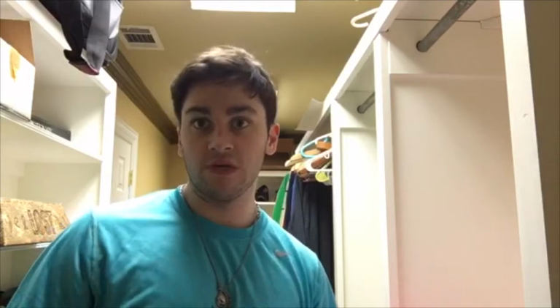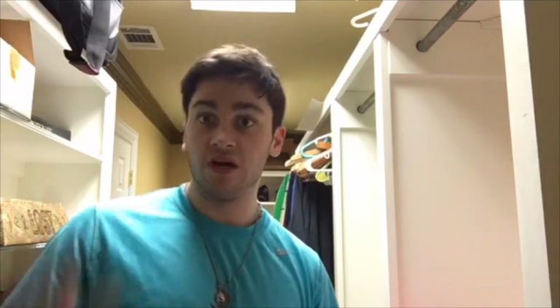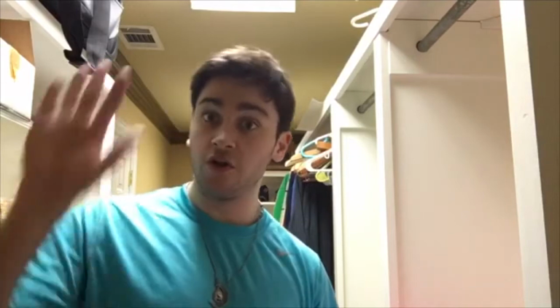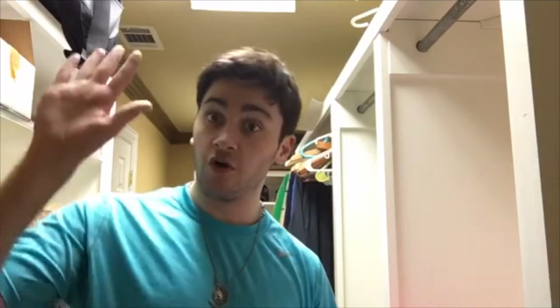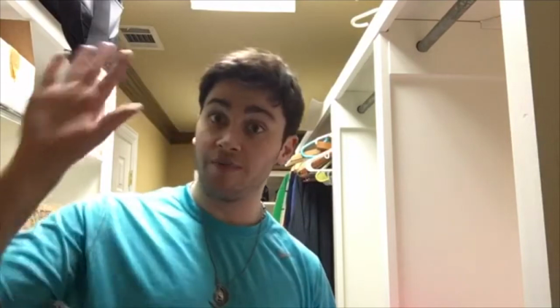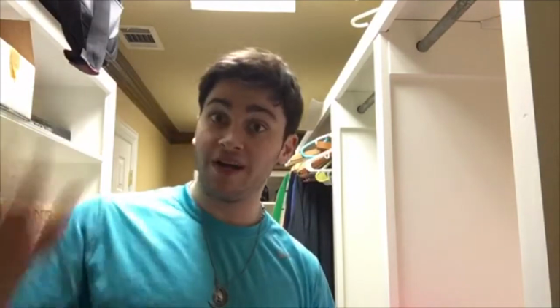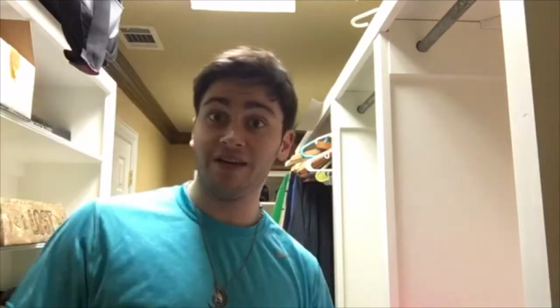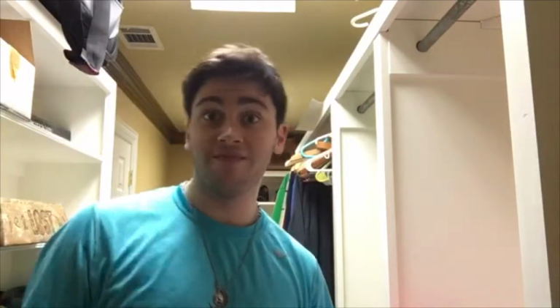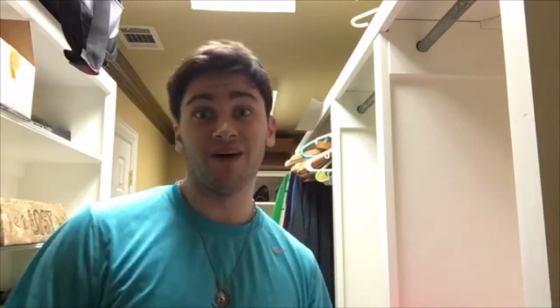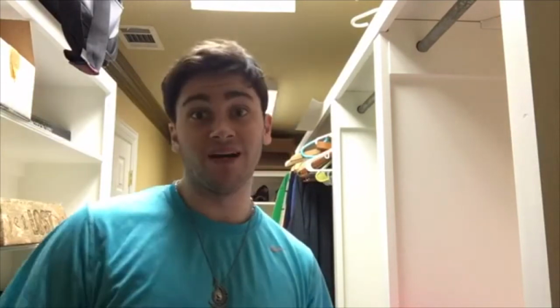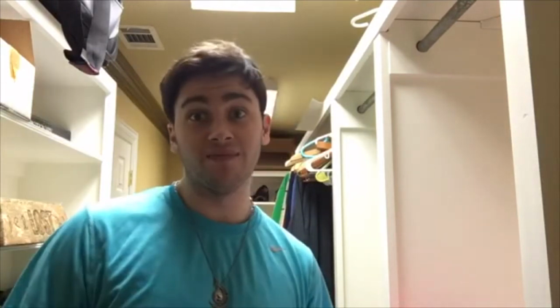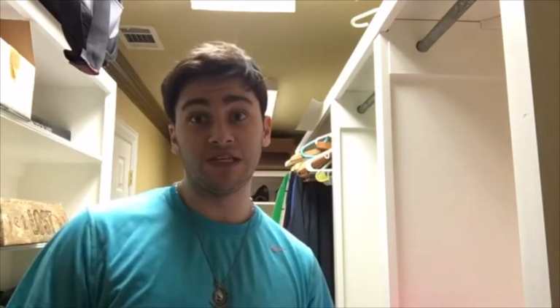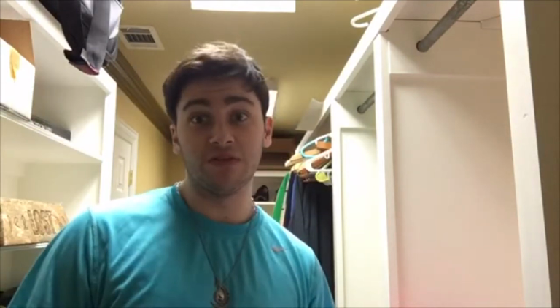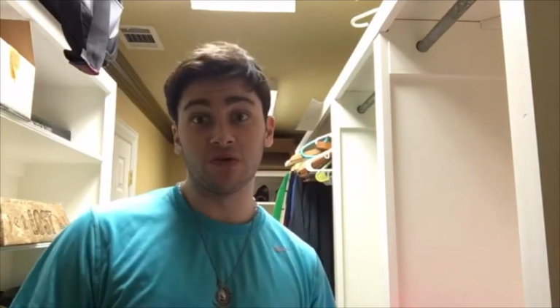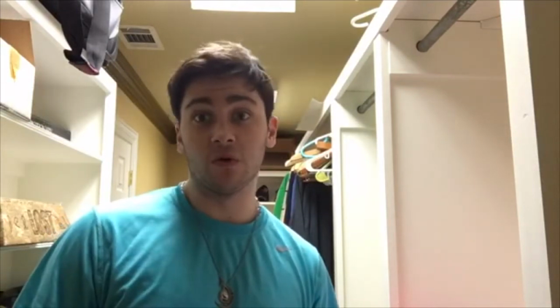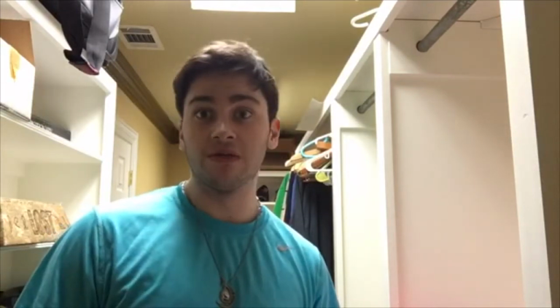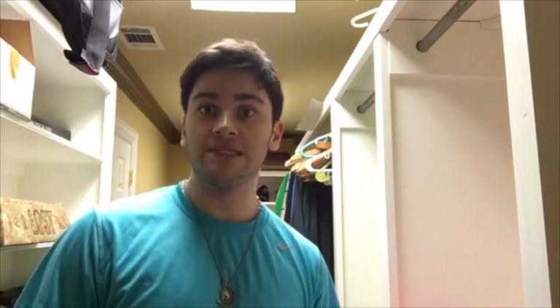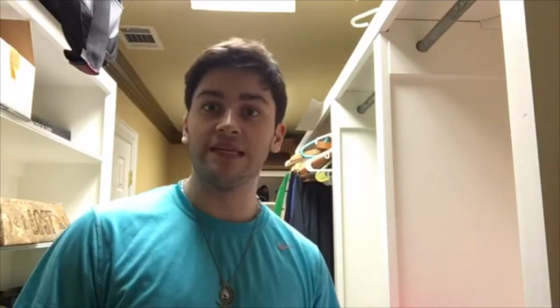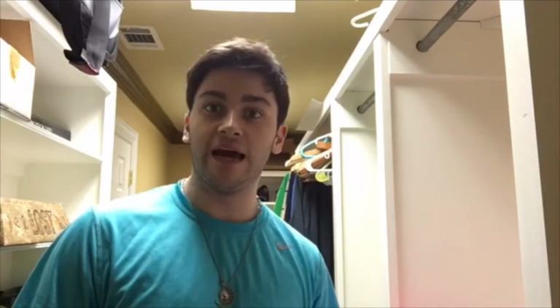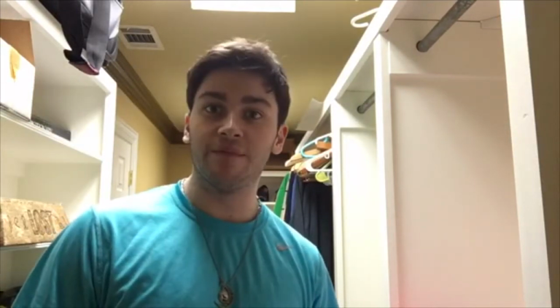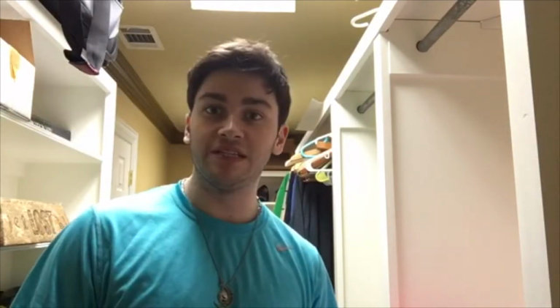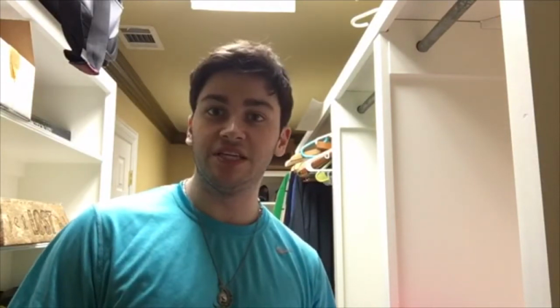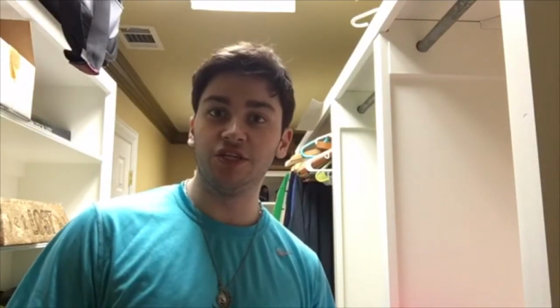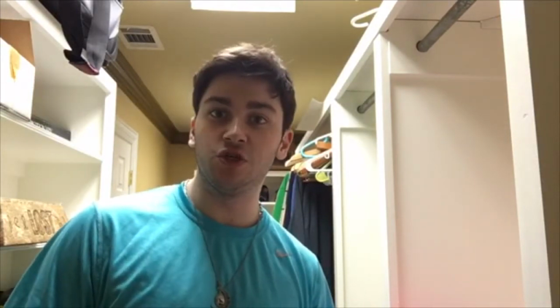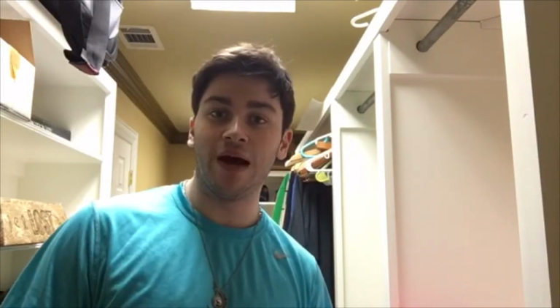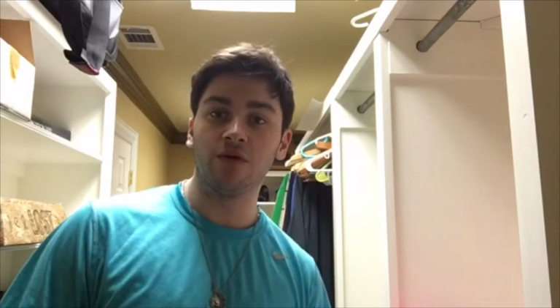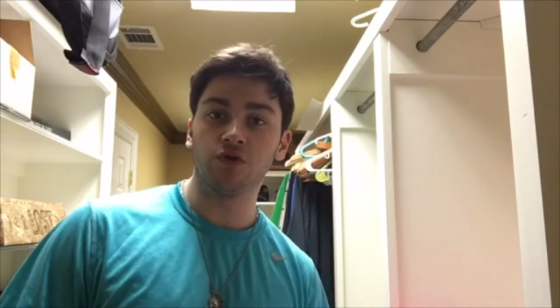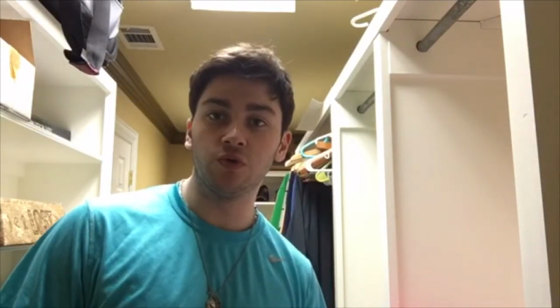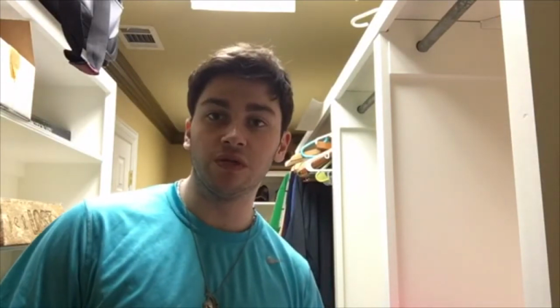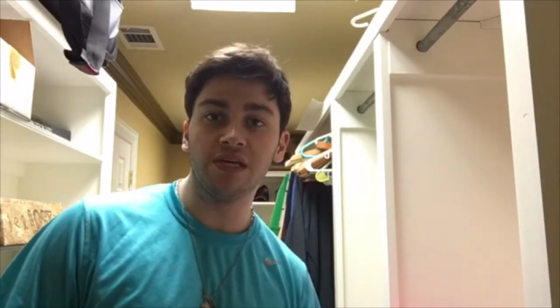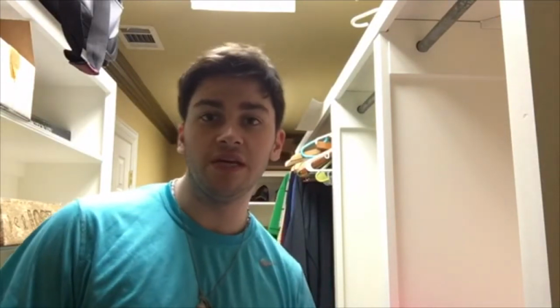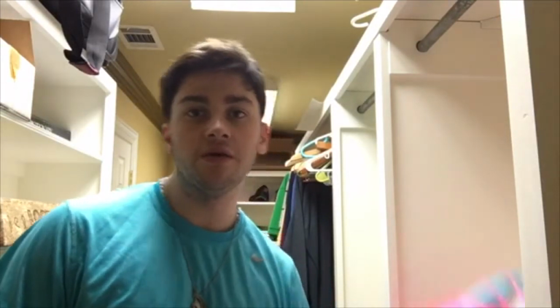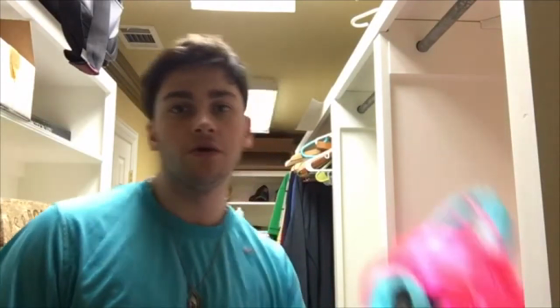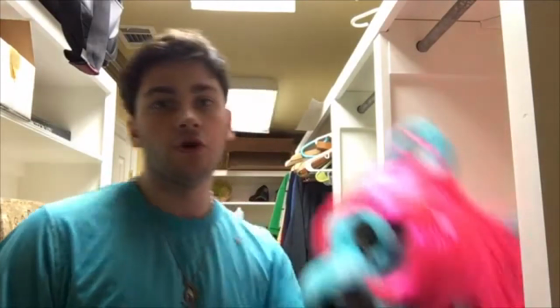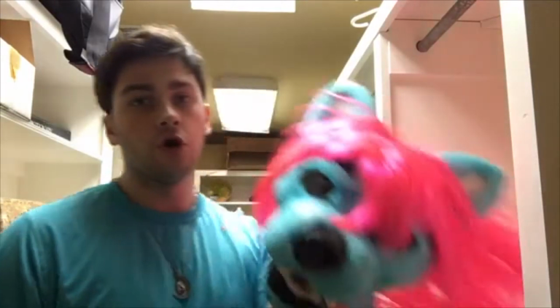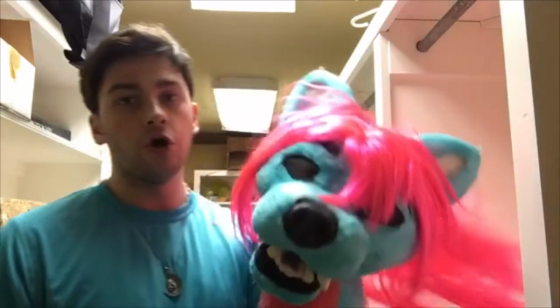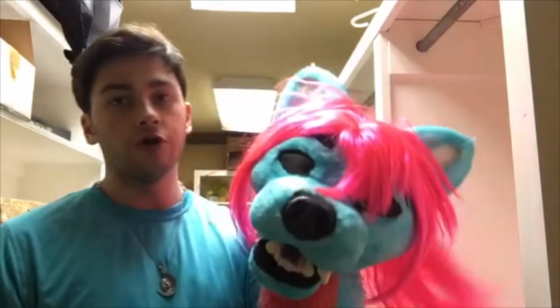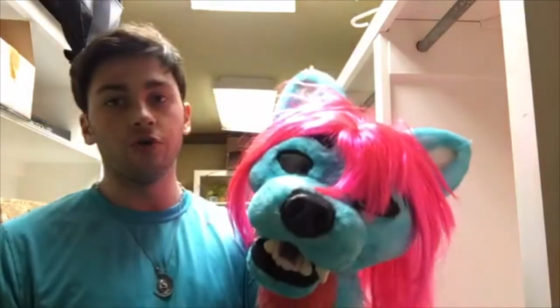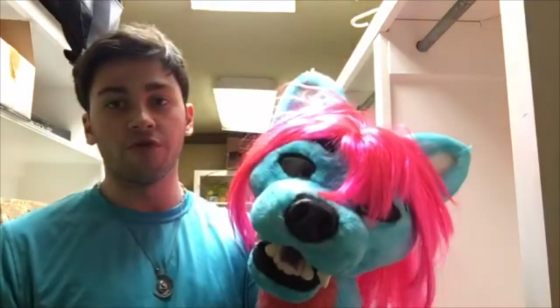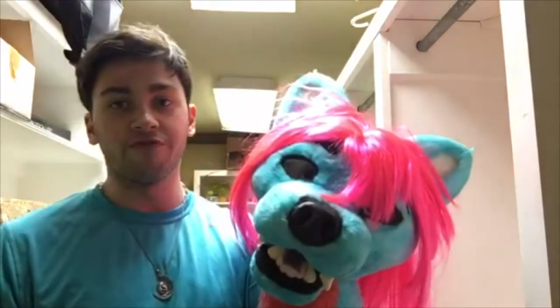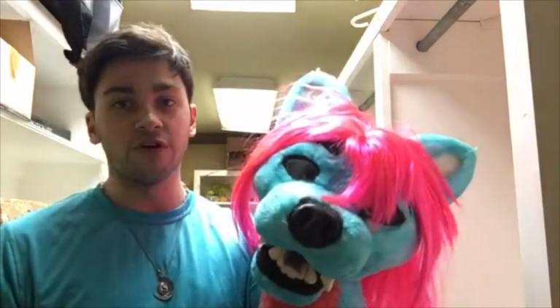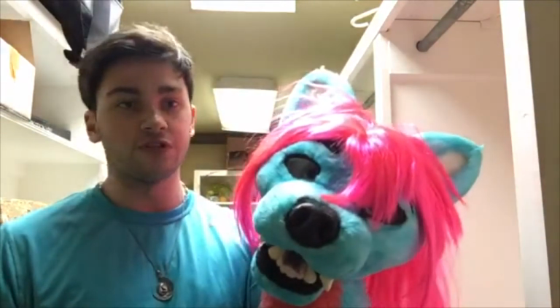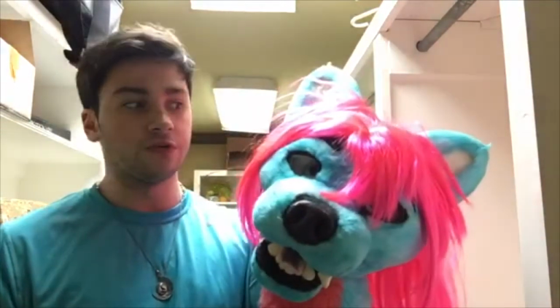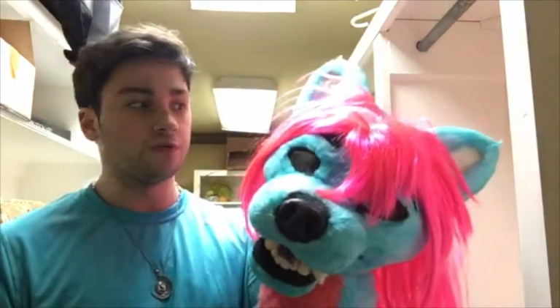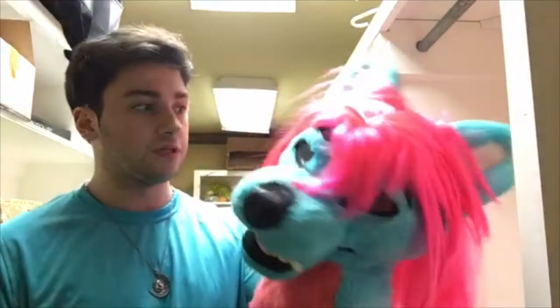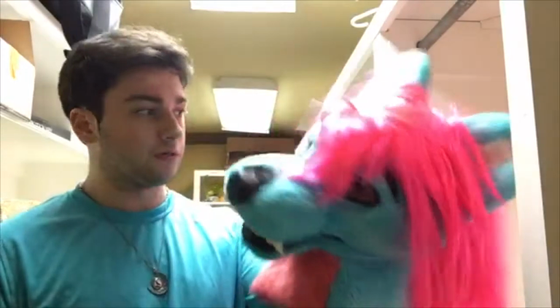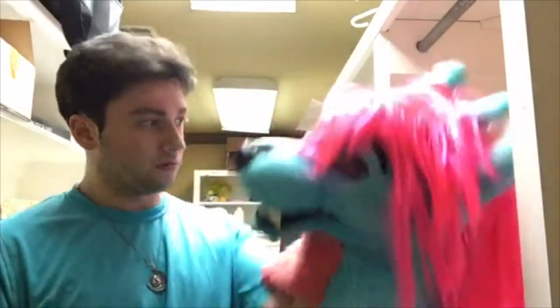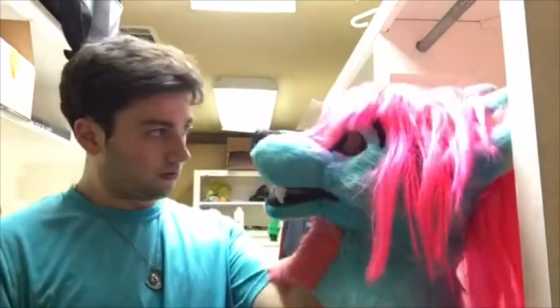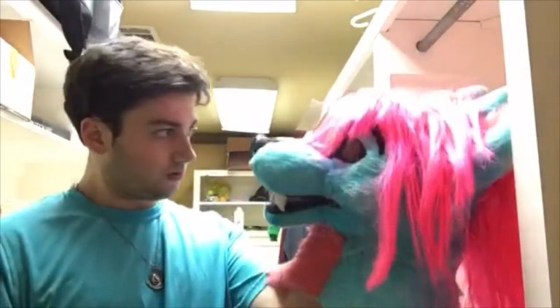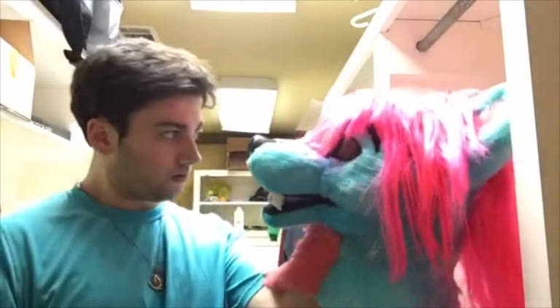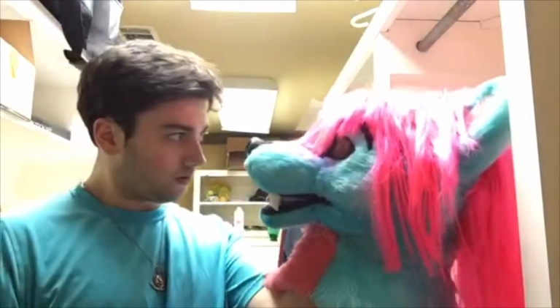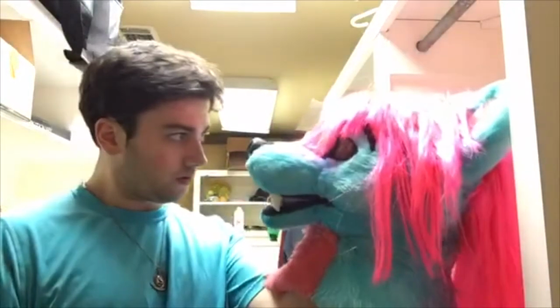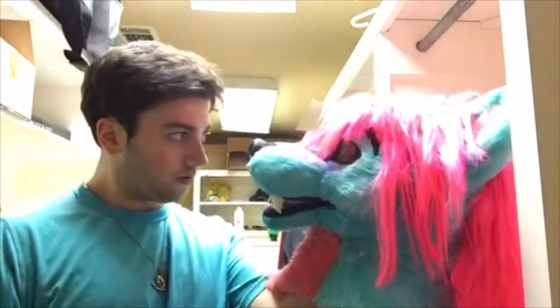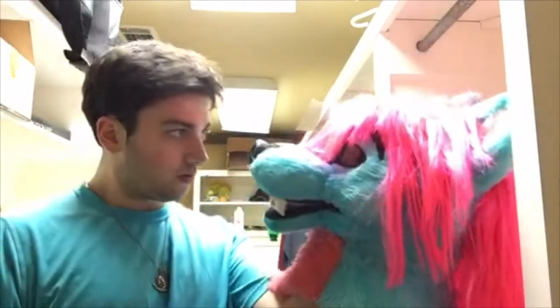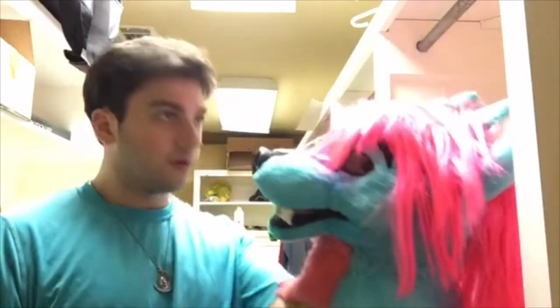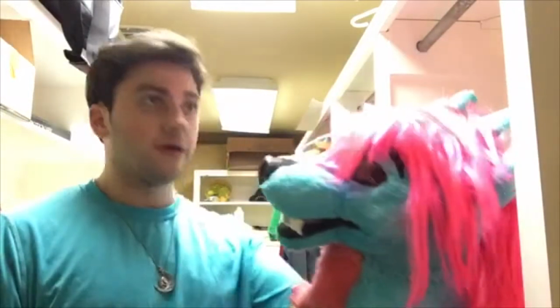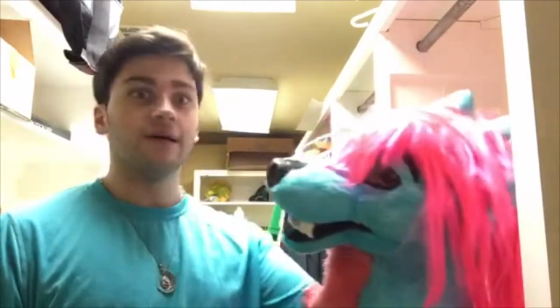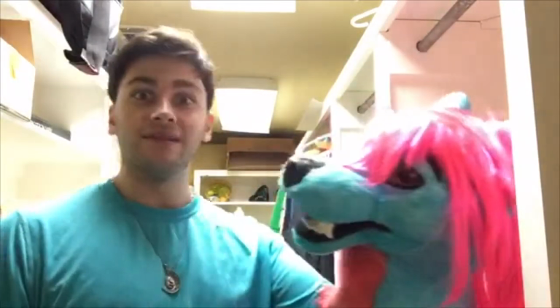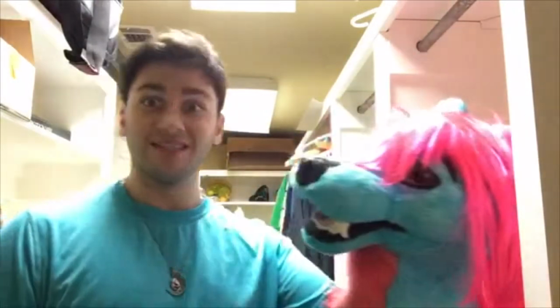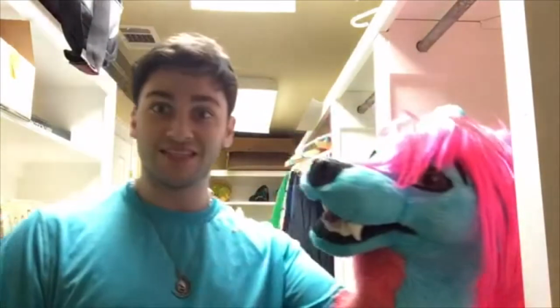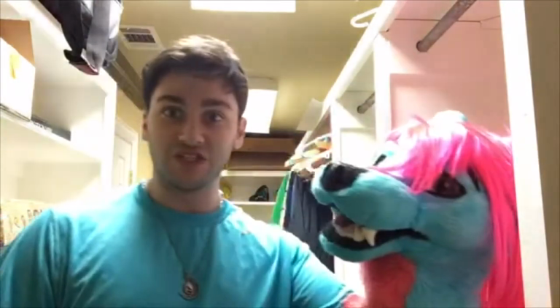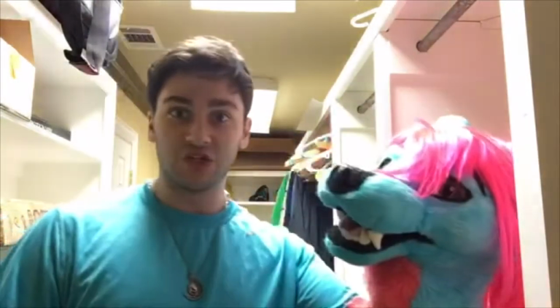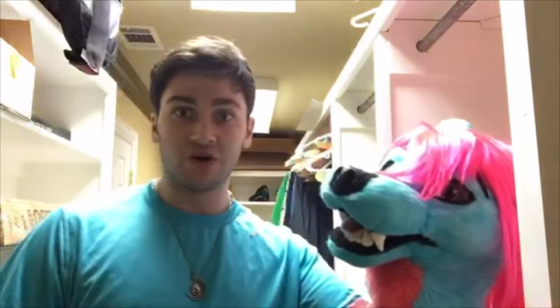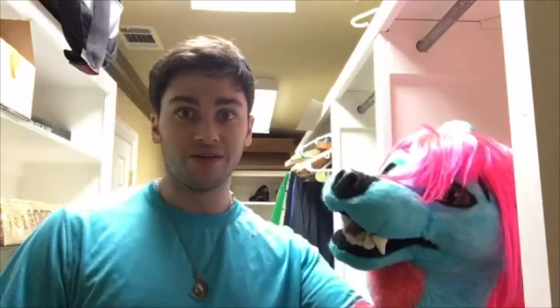Hello everybody, my name is Cether Cord and today I'm going to teach you how to clean your fursuit. Let's get started.